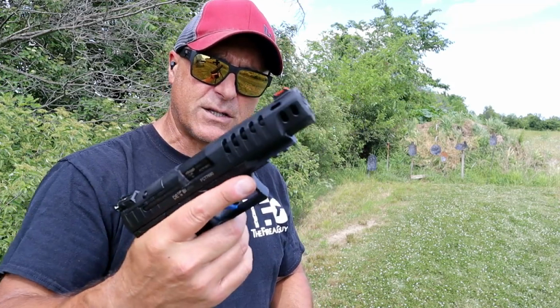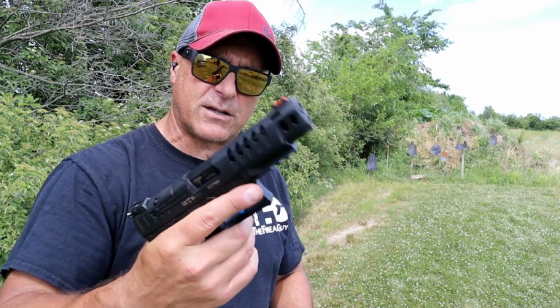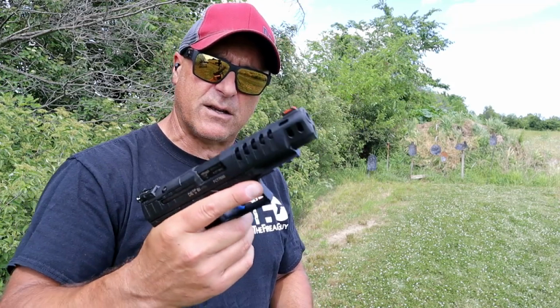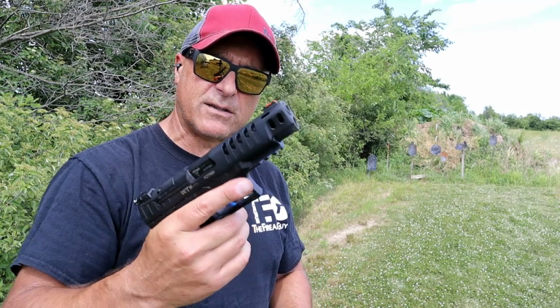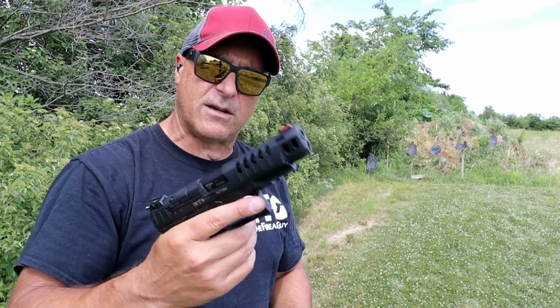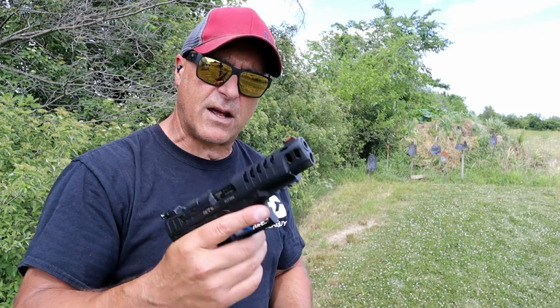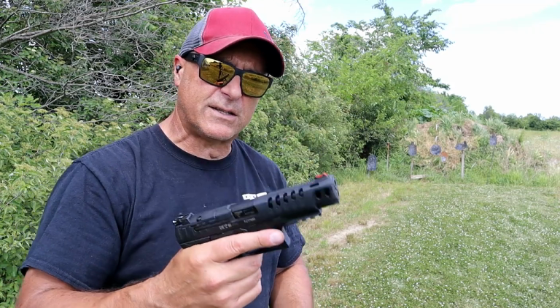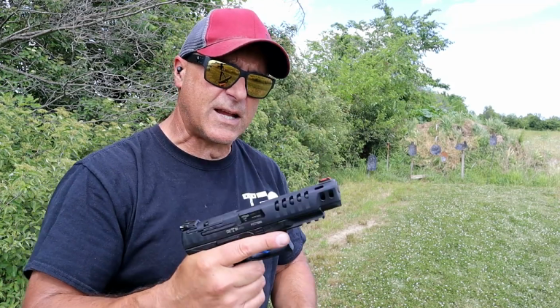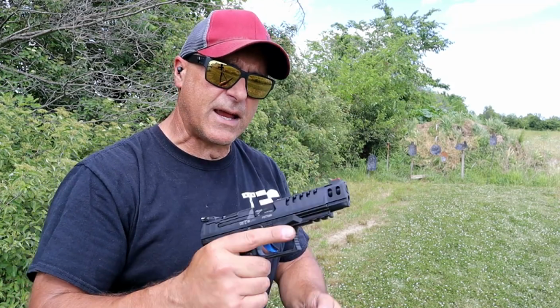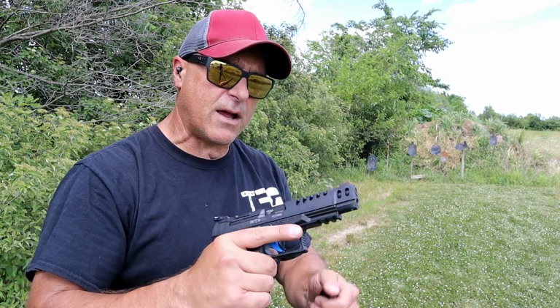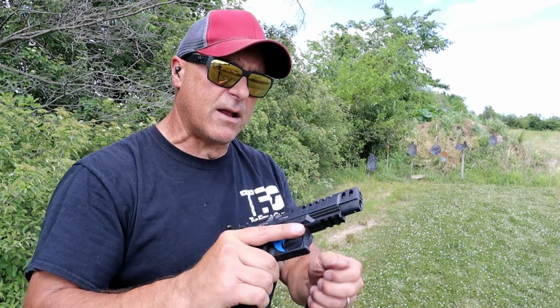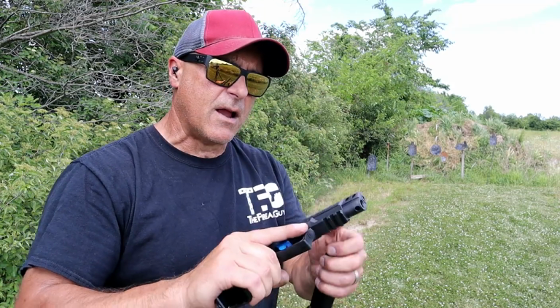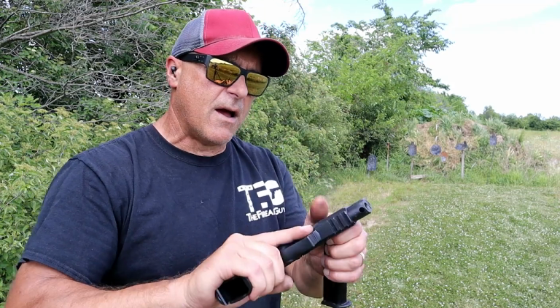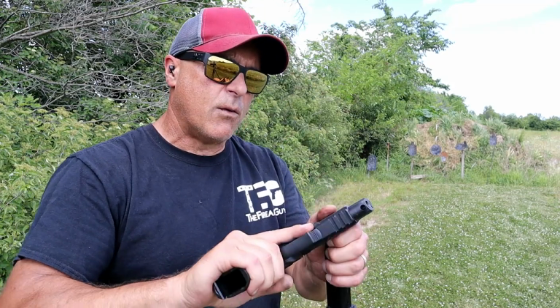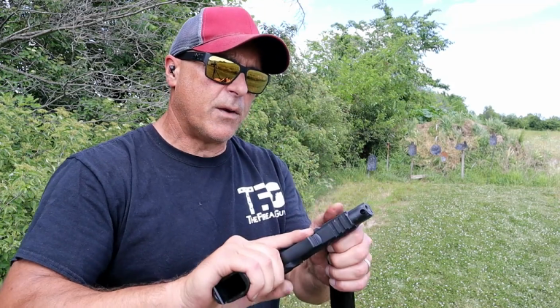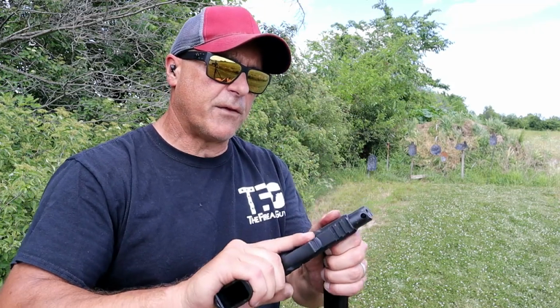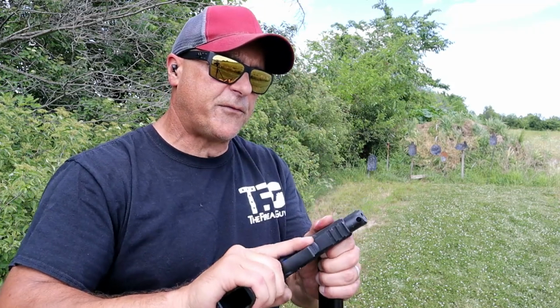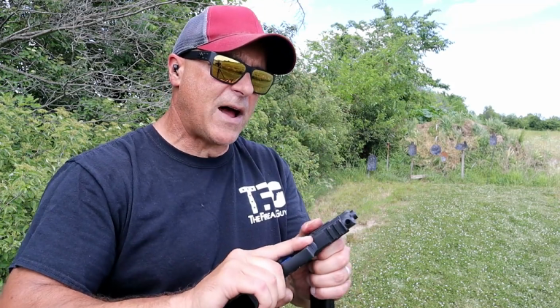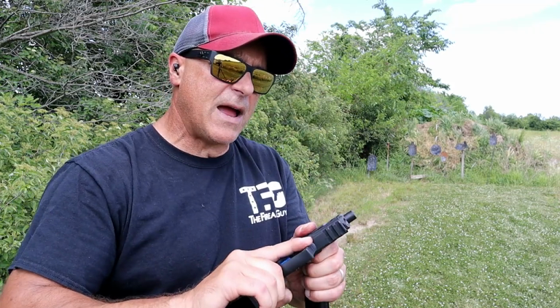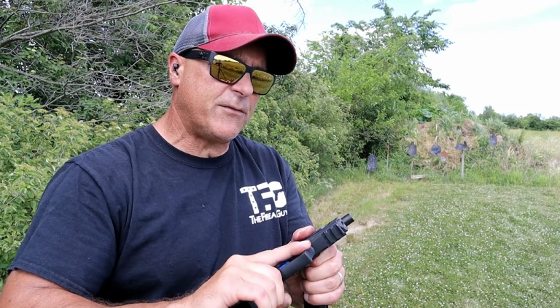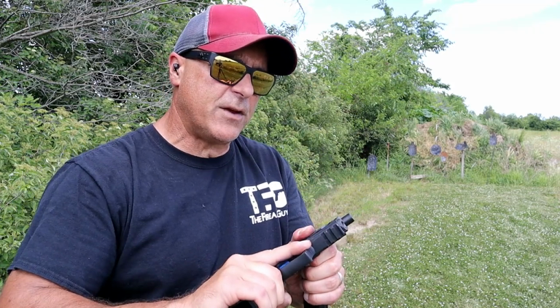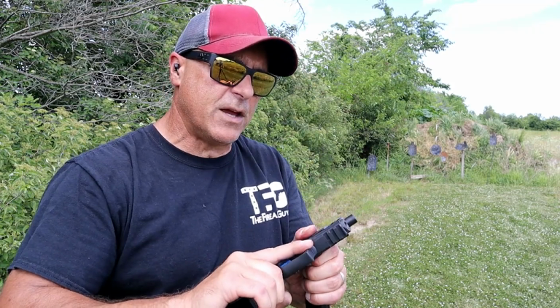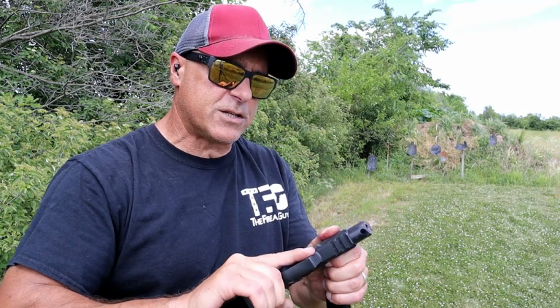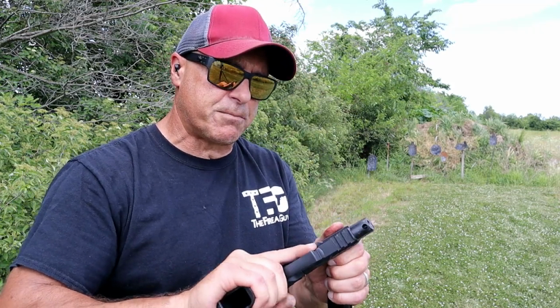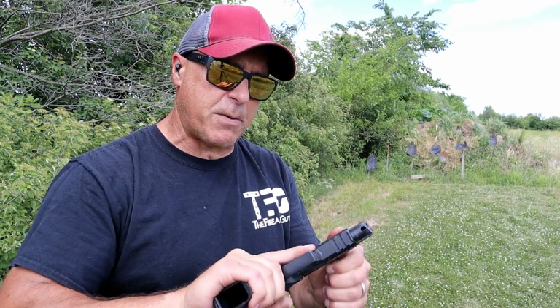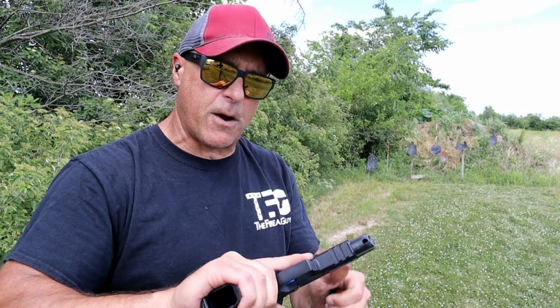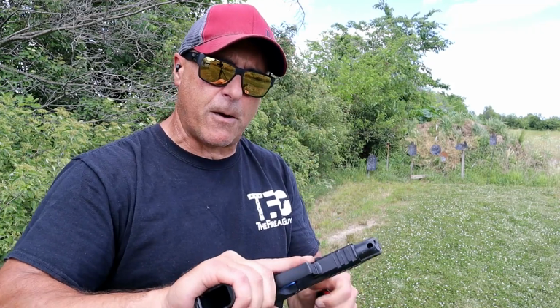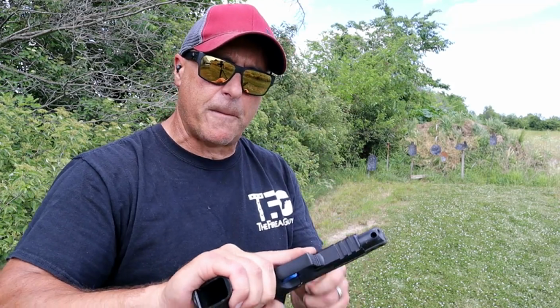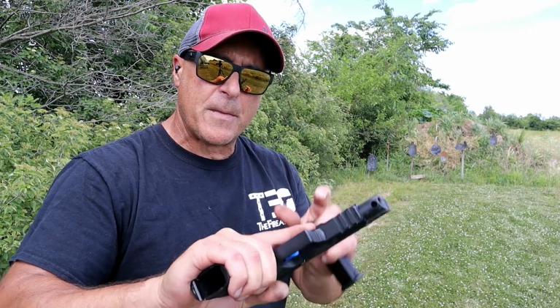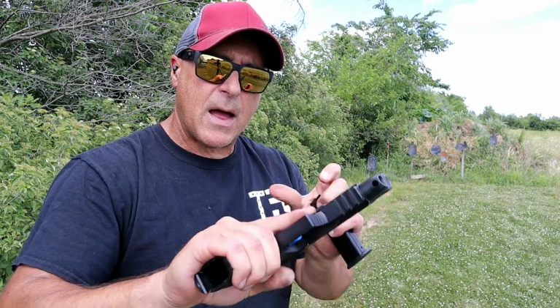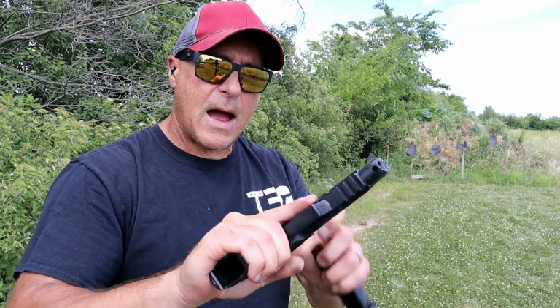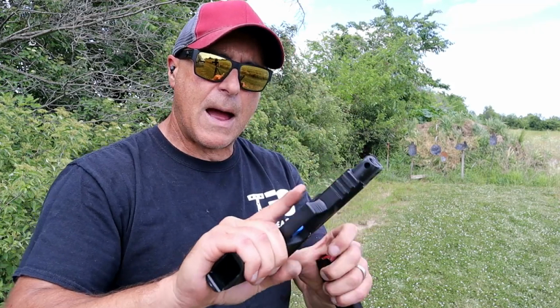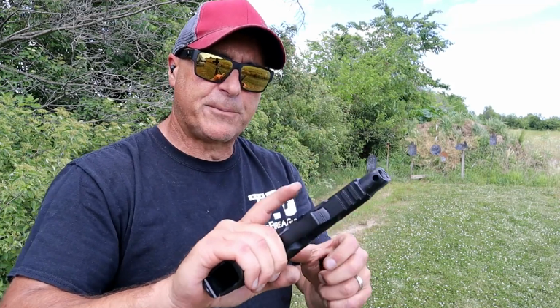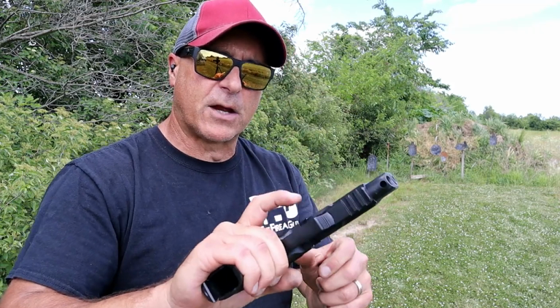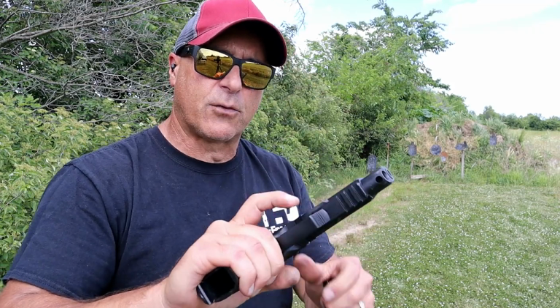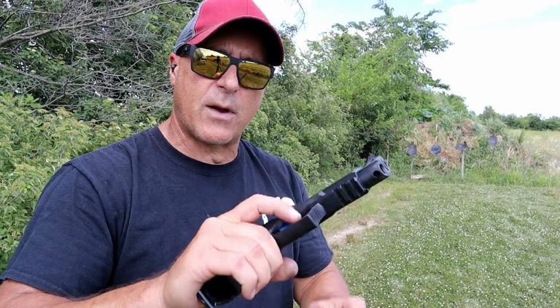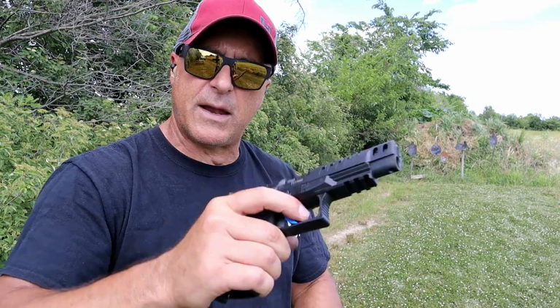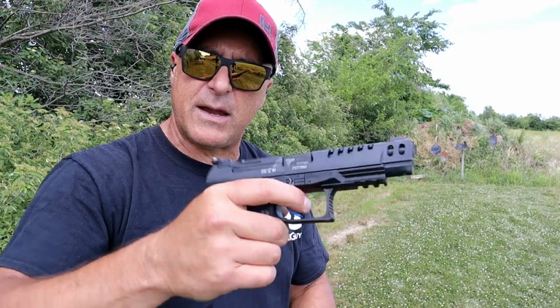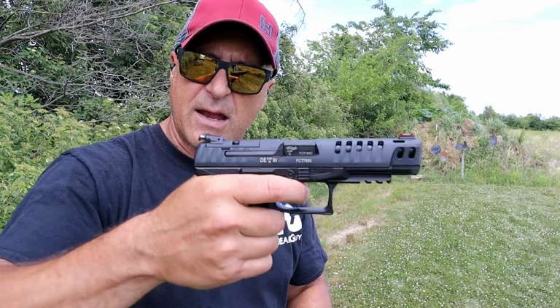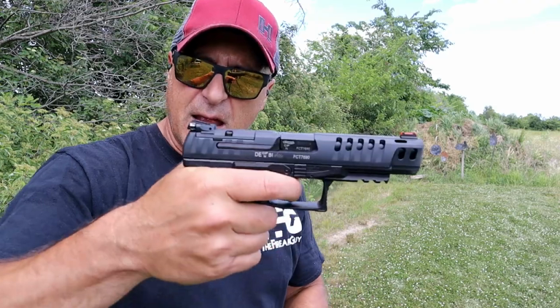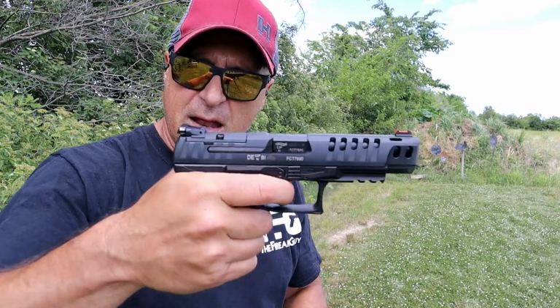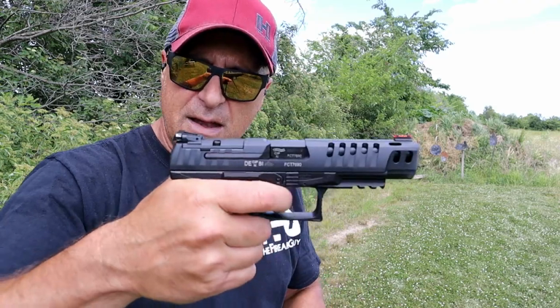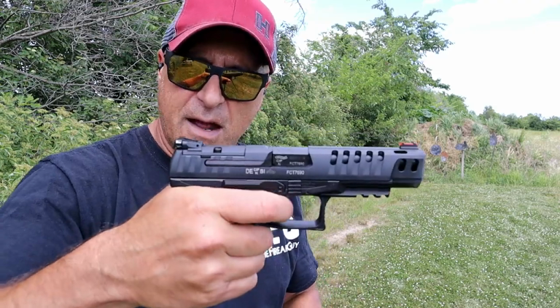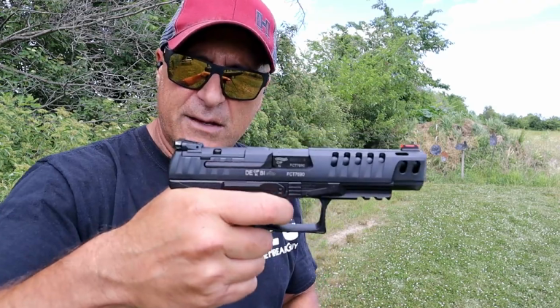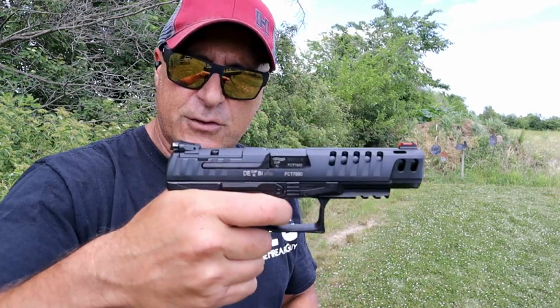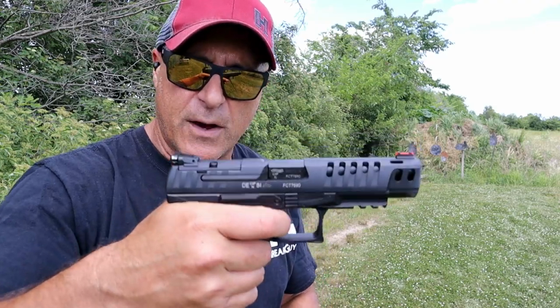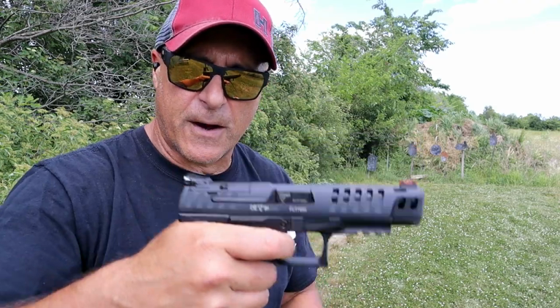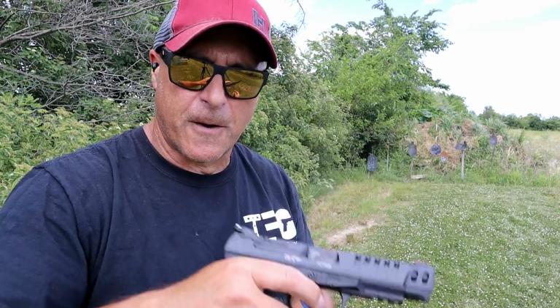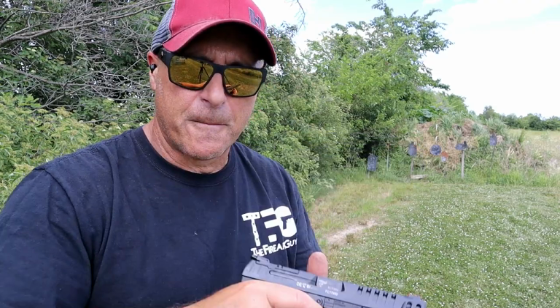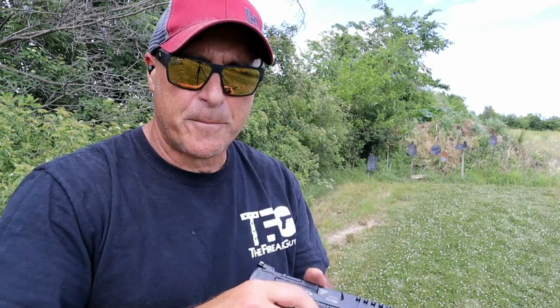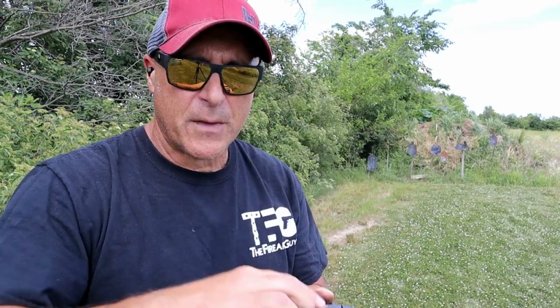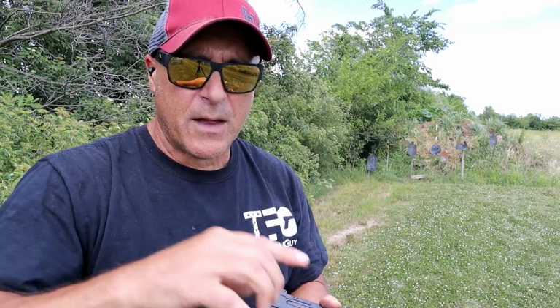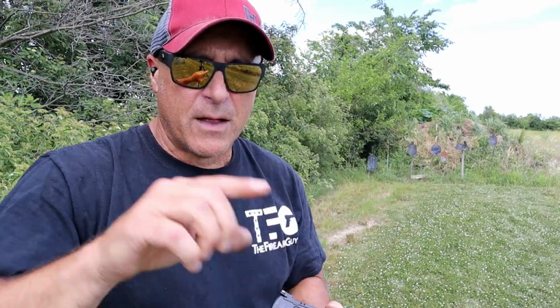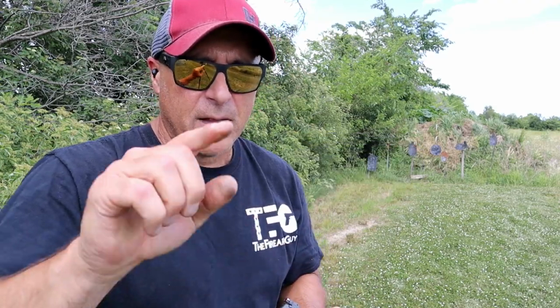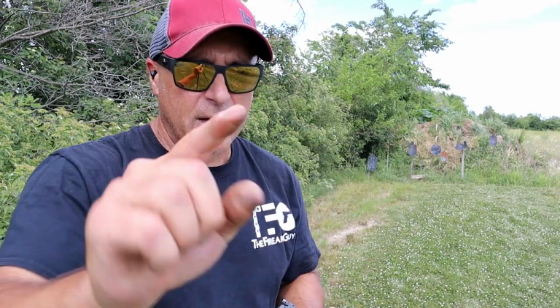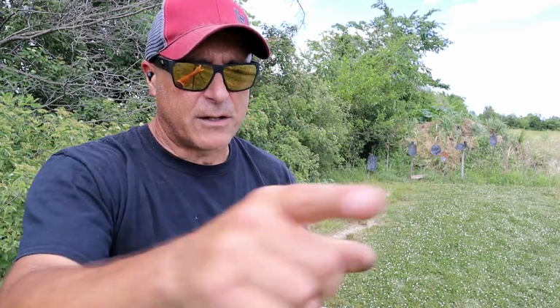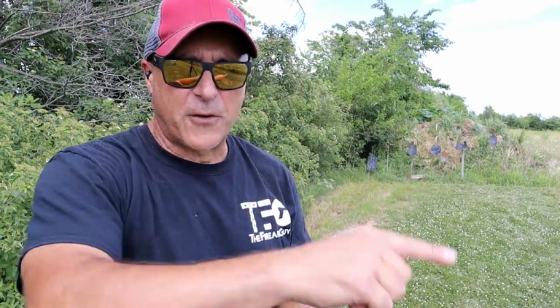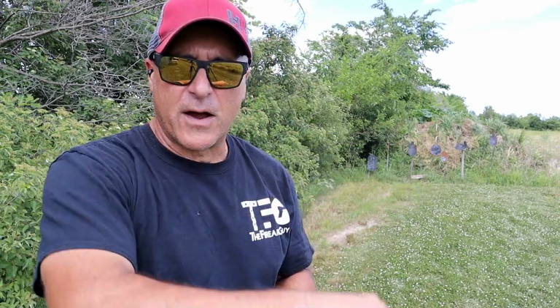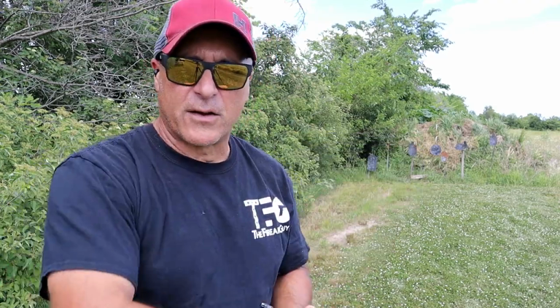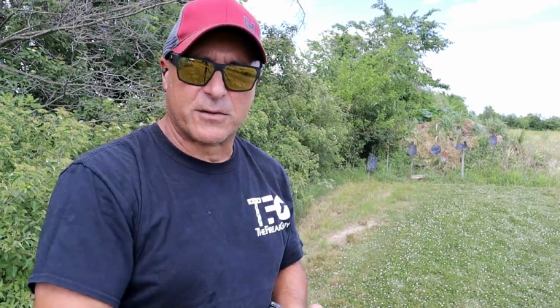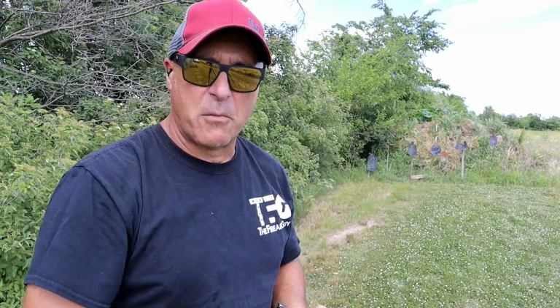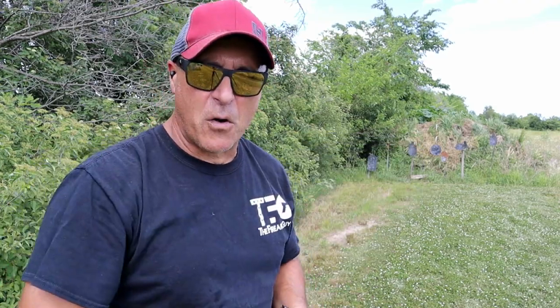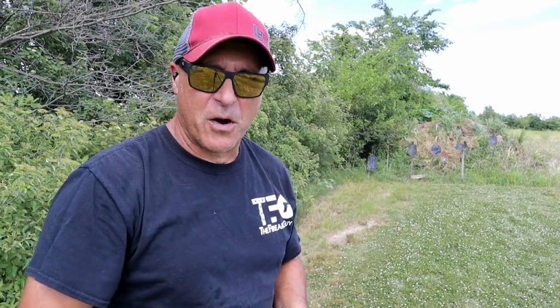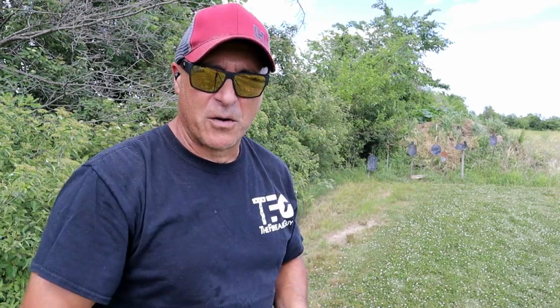It's a nice handgun with a 5 inch barrel, optic ready, nice trigger. Let's fire it some more.